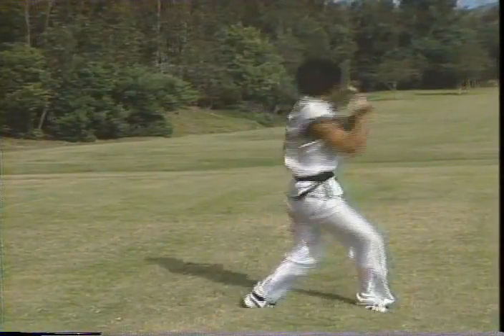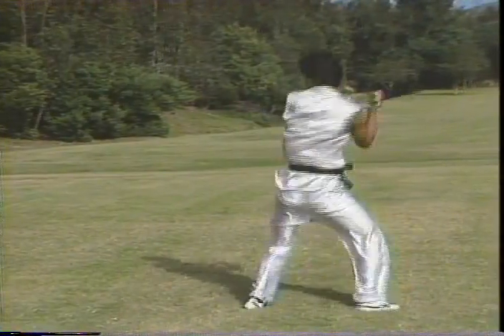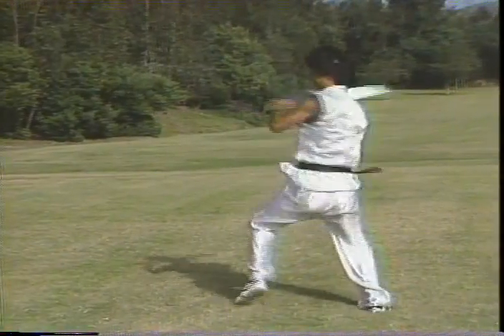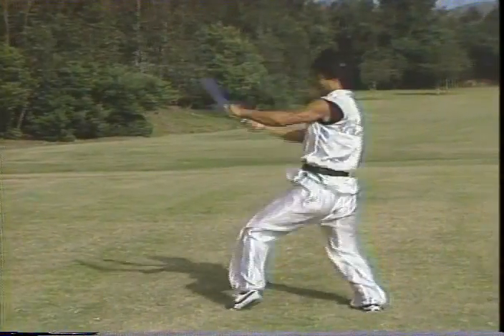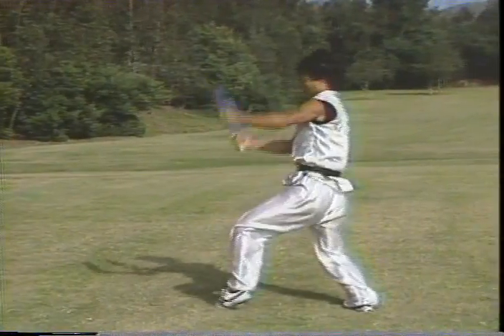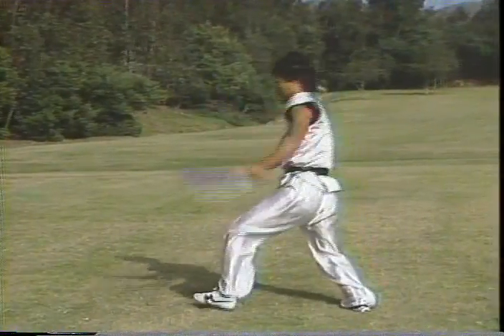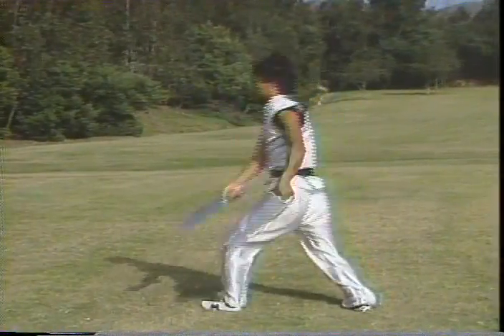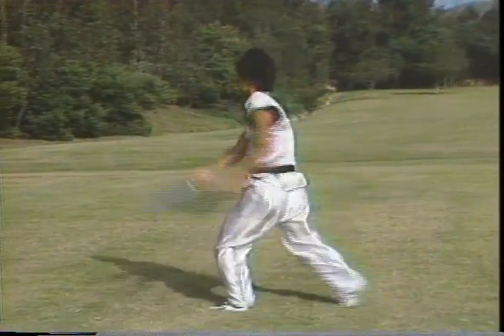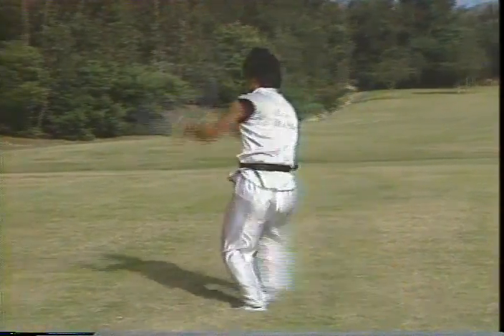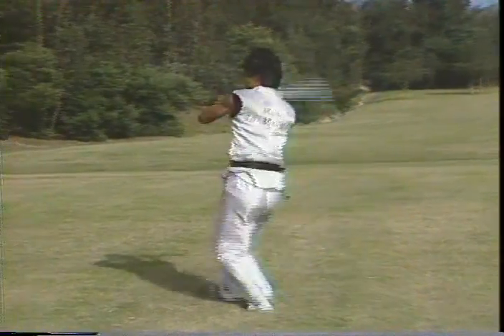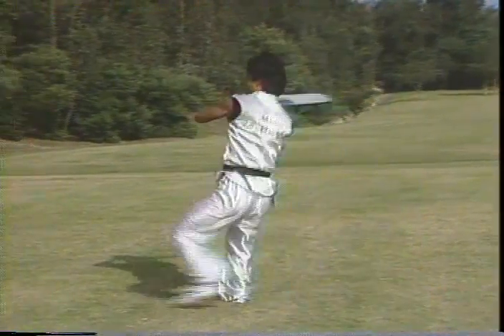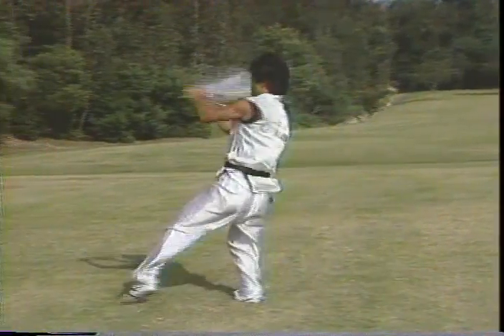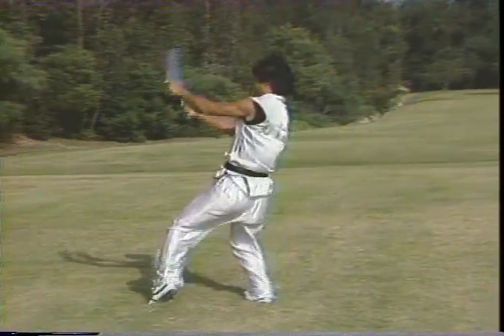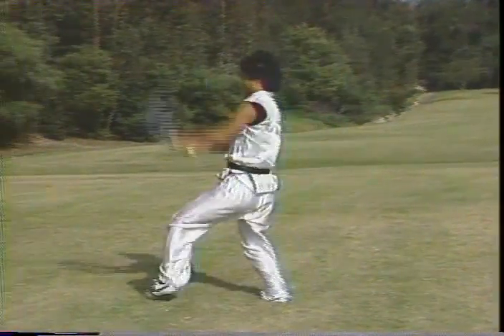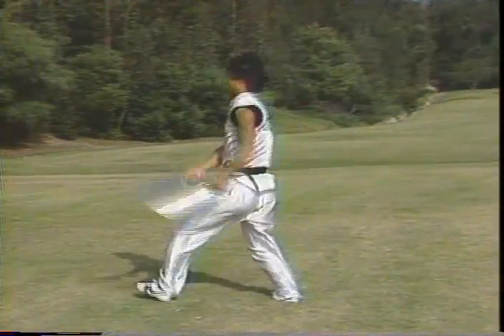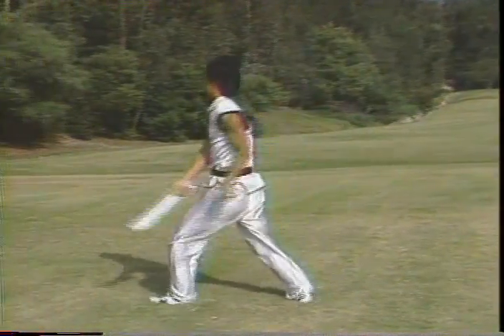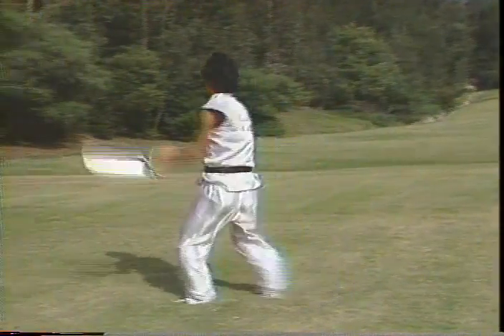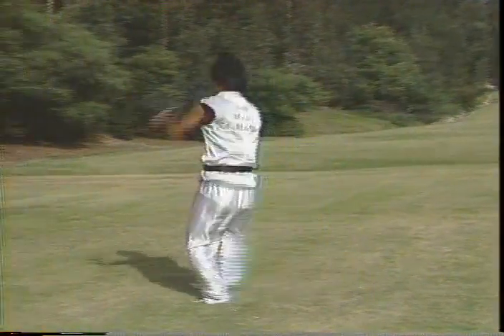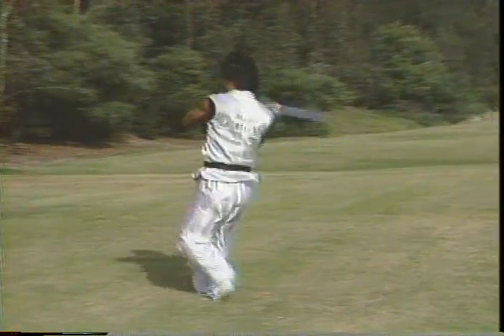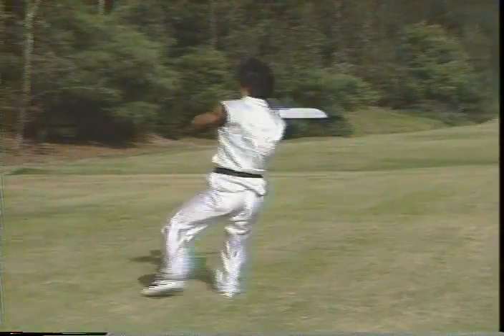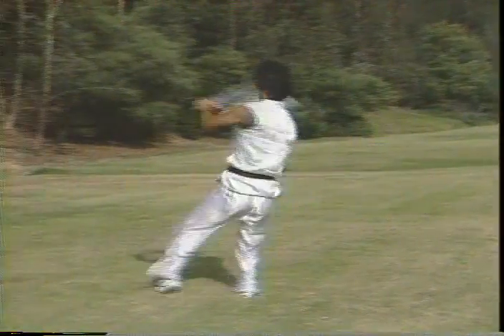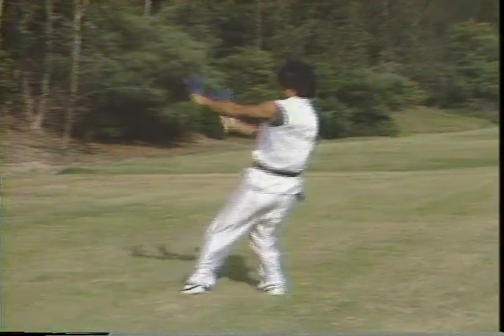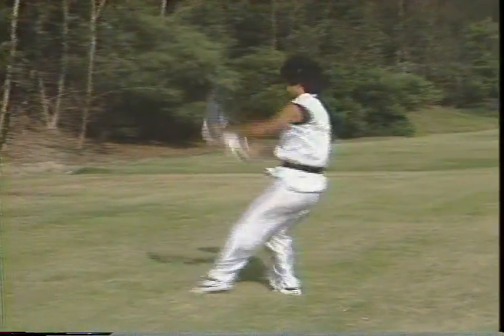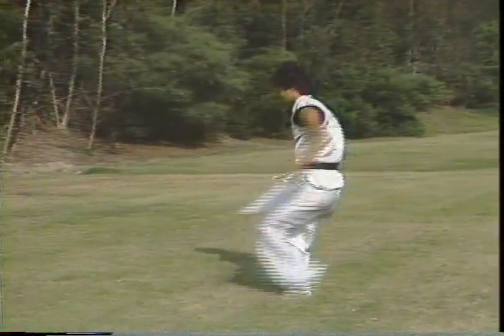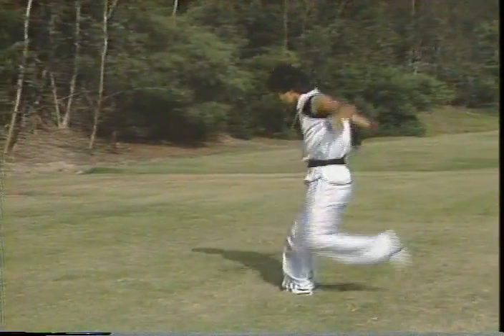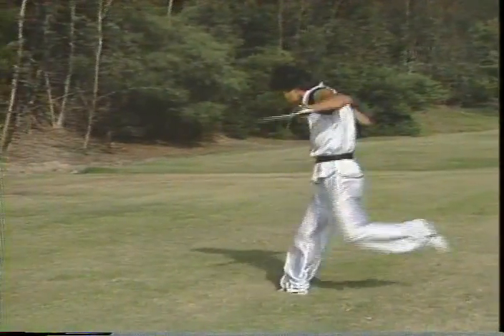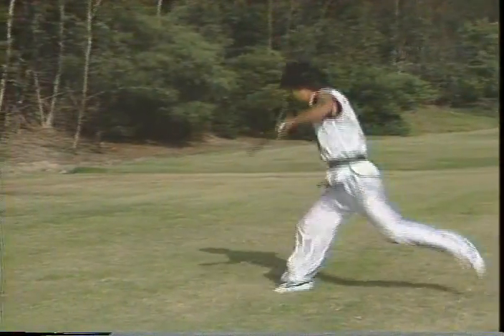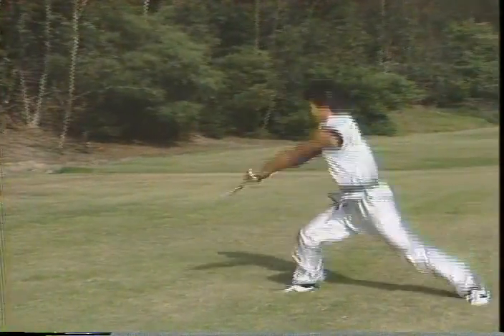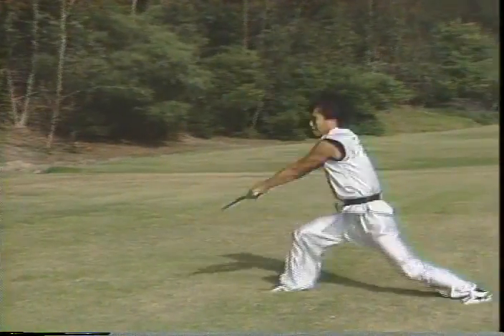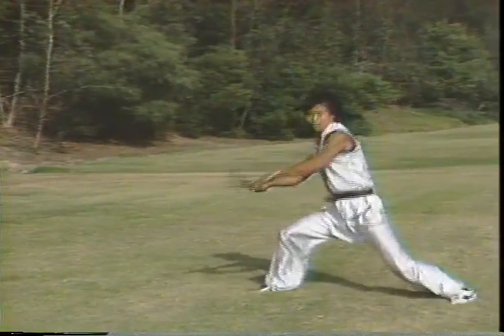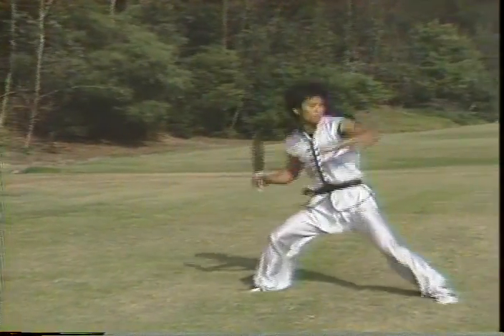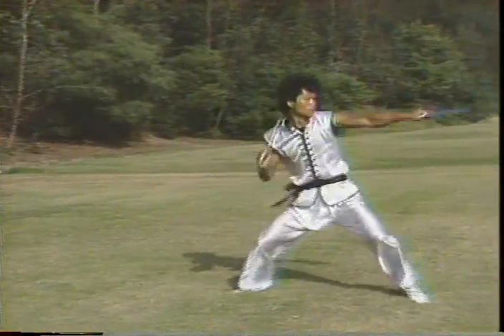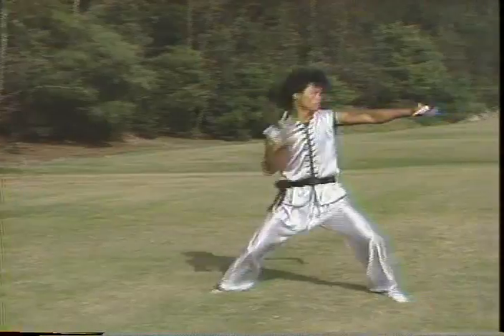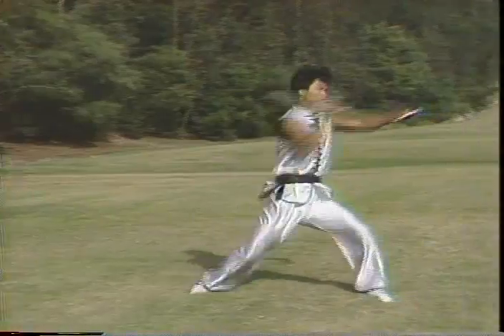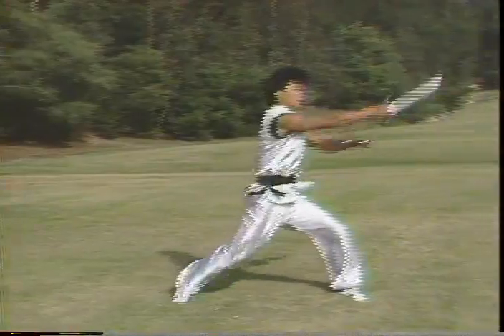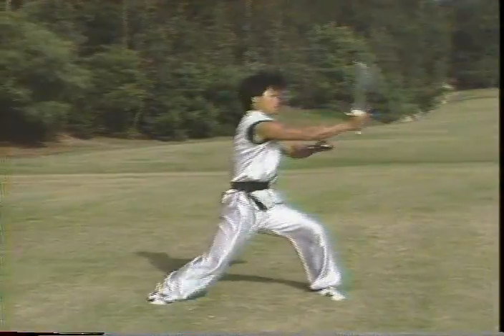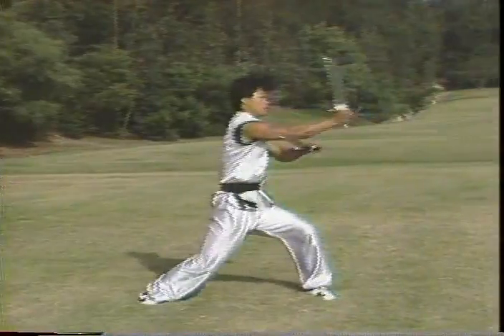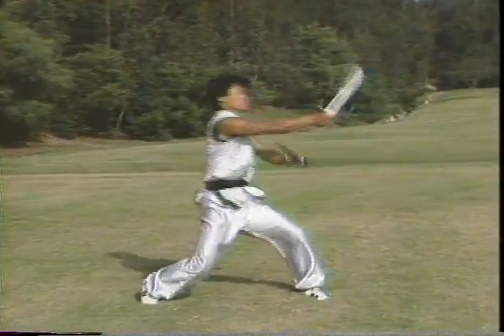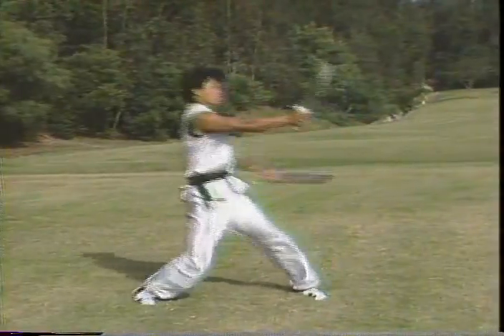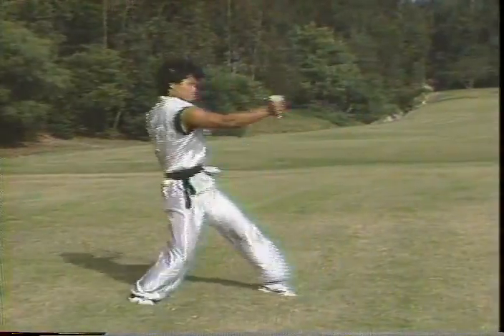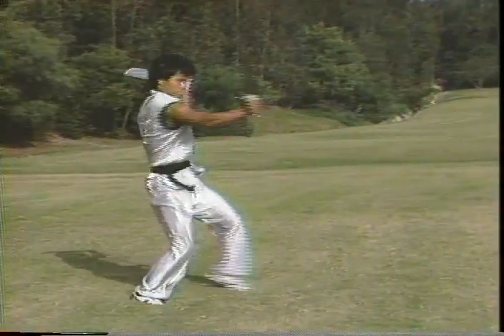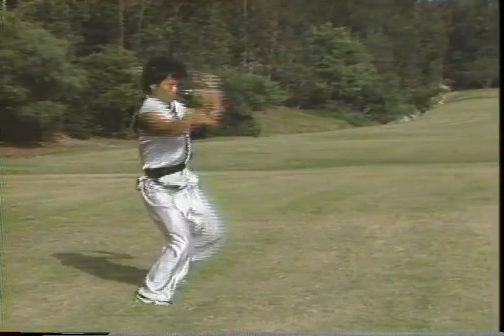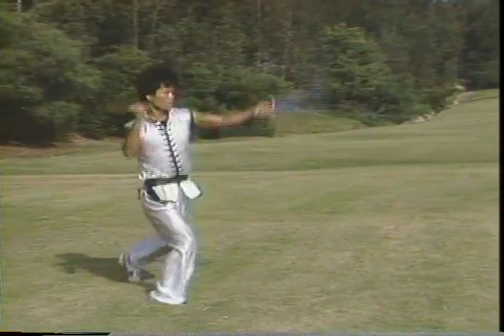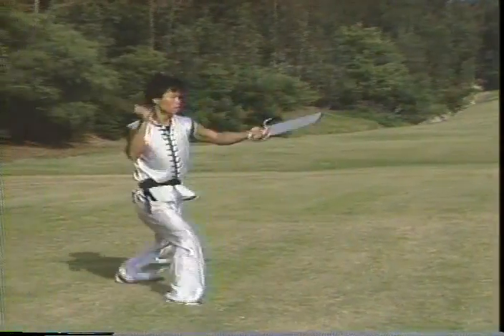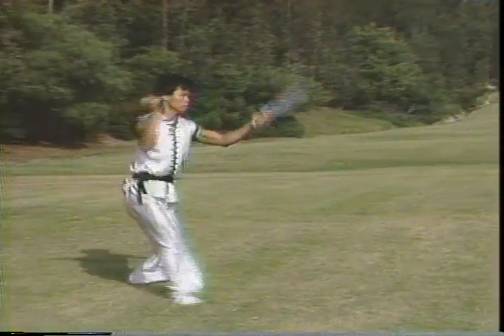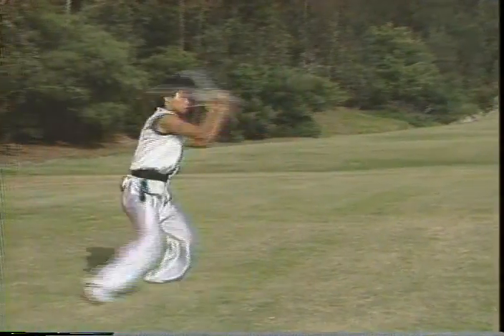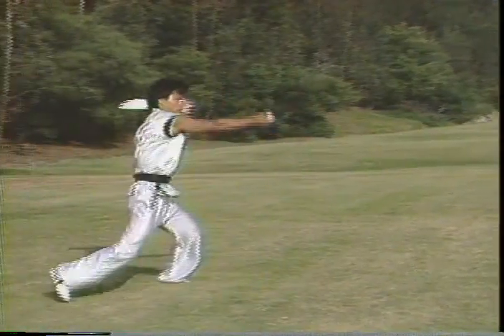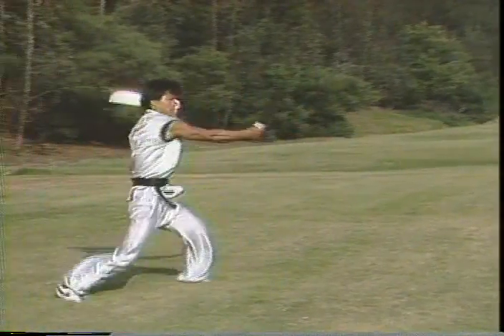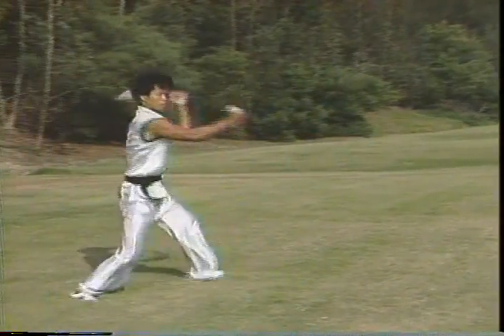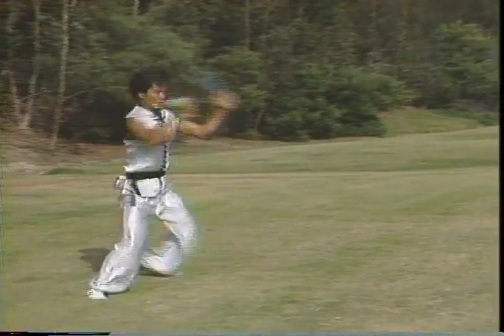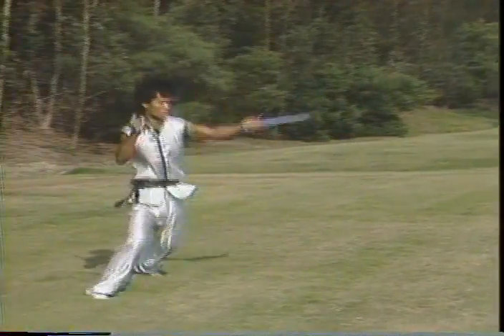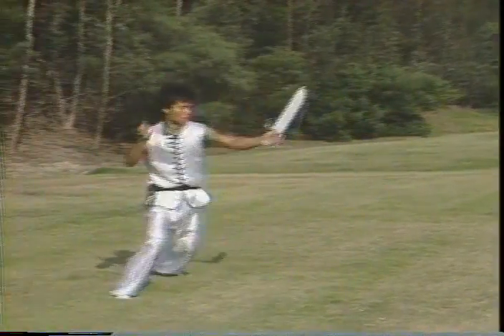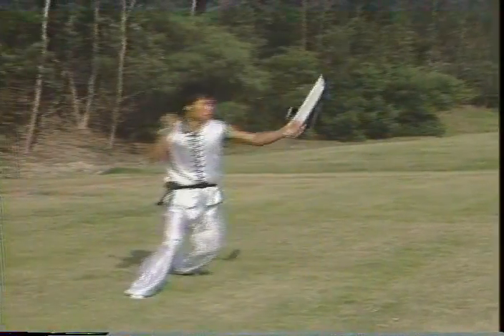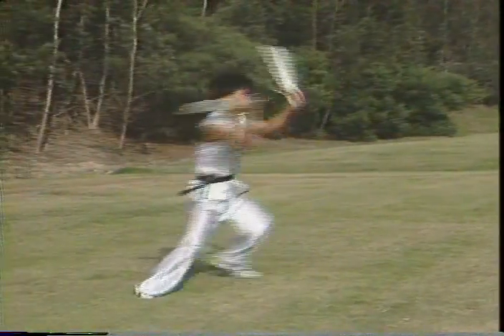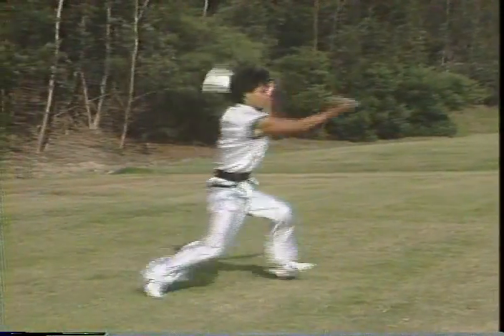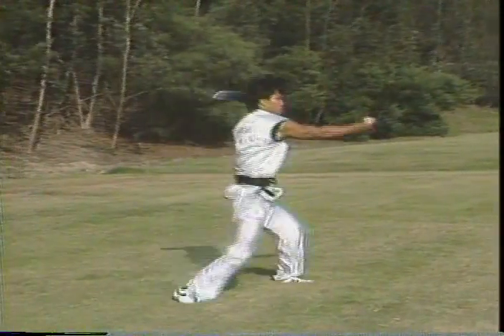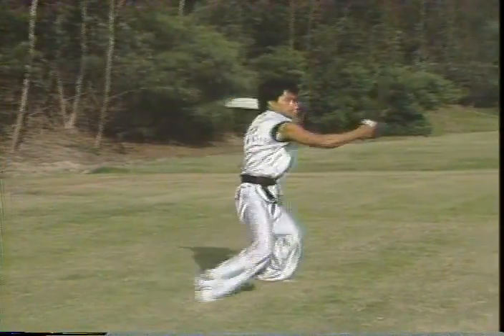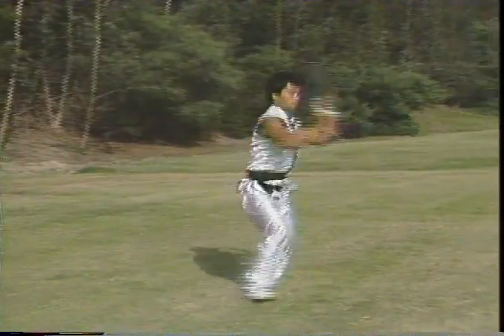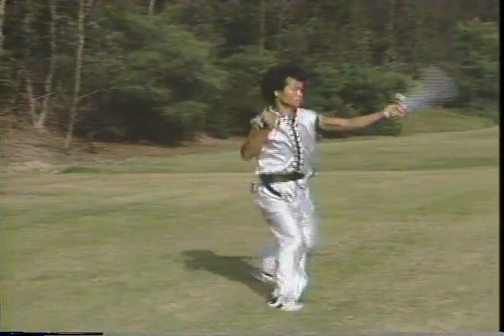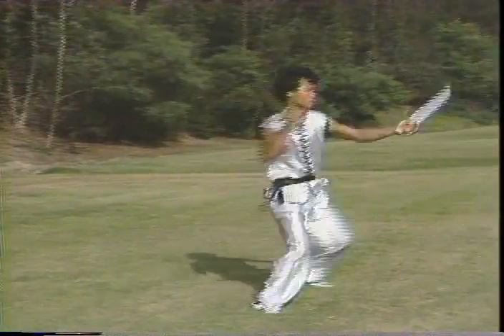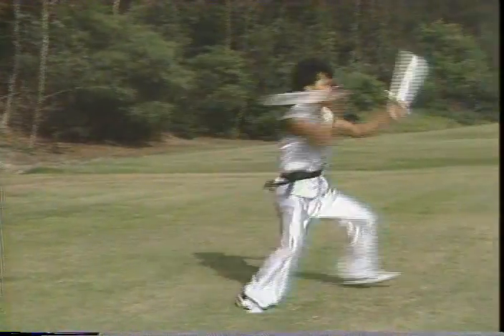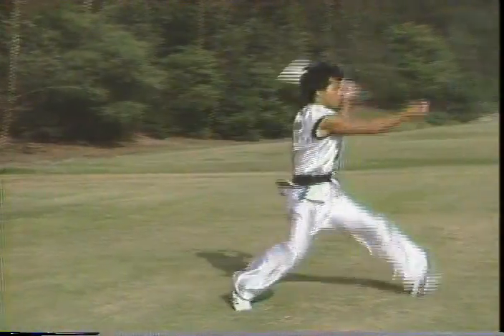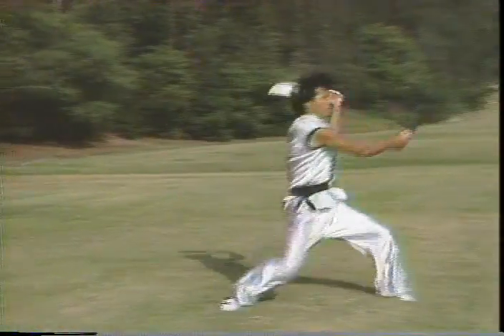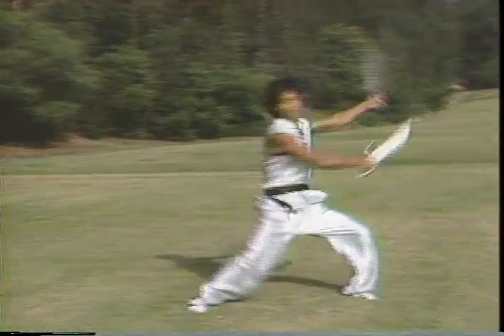Step and cast stance right away and block. This part can be a little bit faster for cutting.